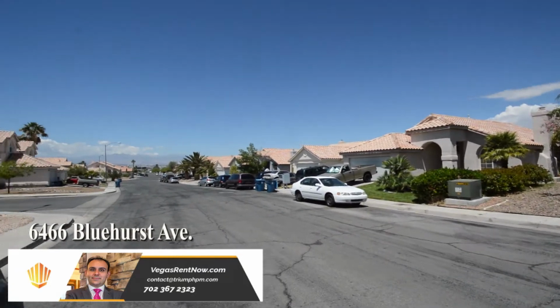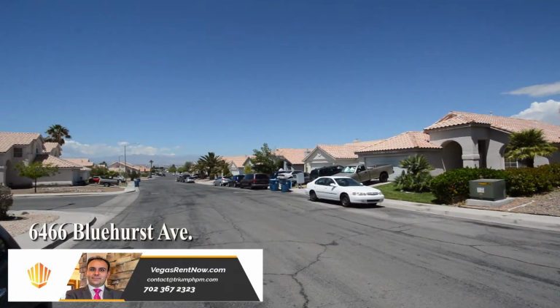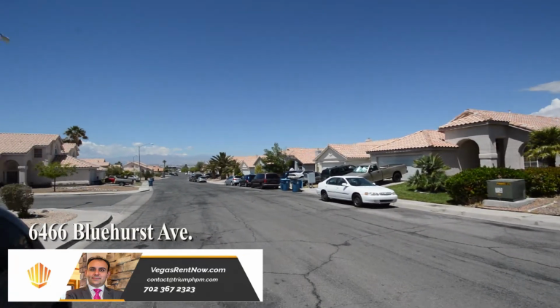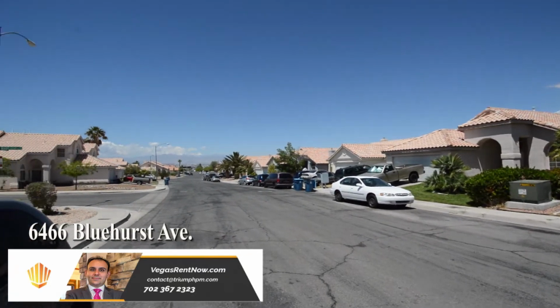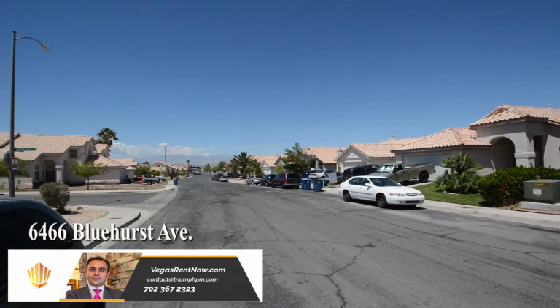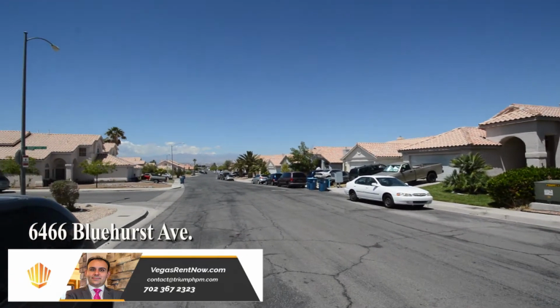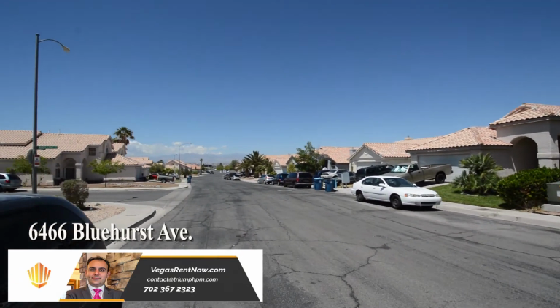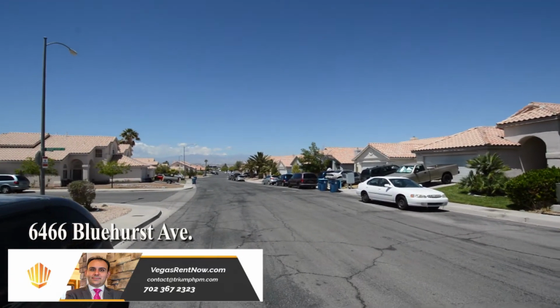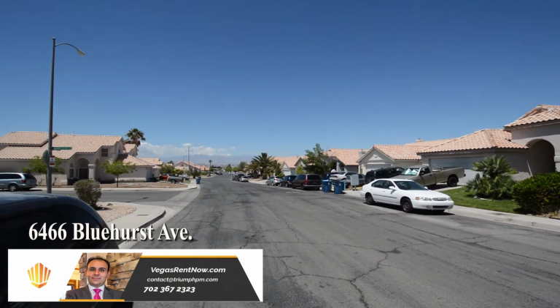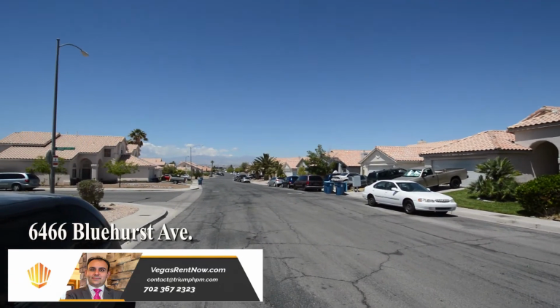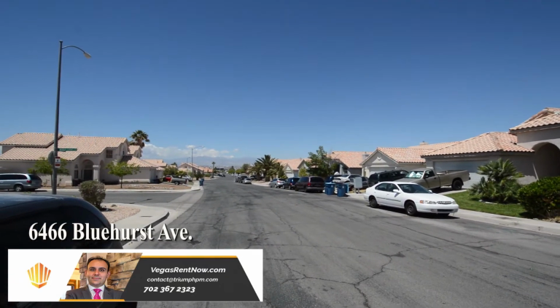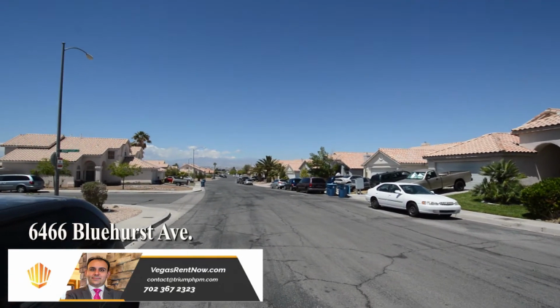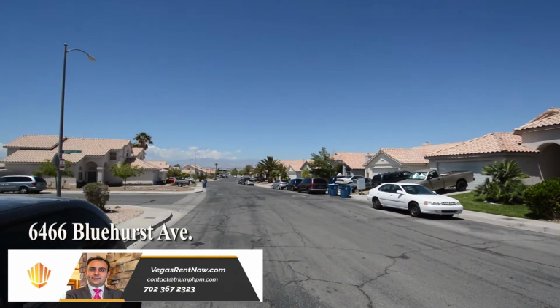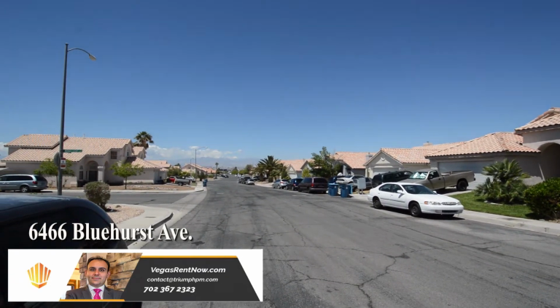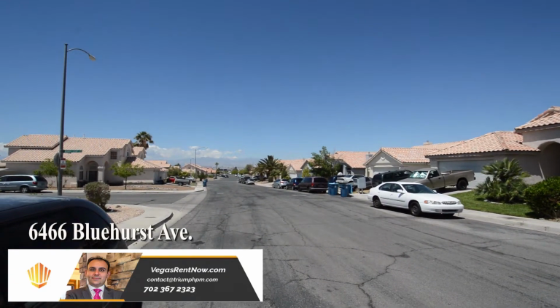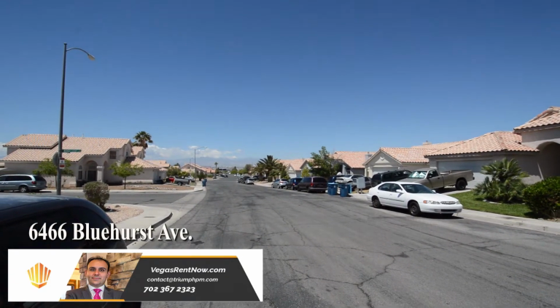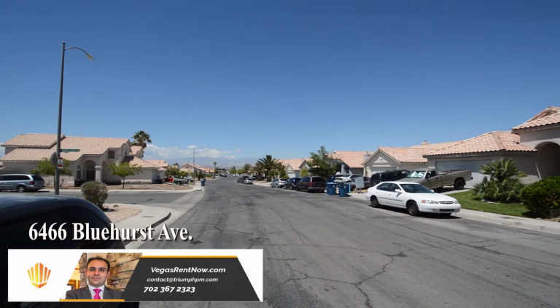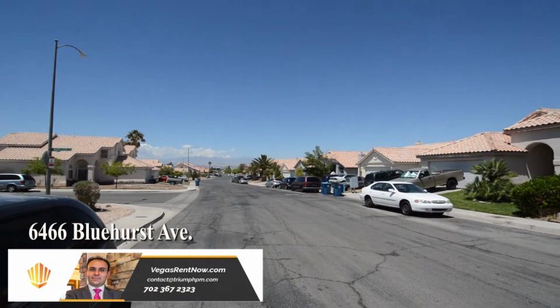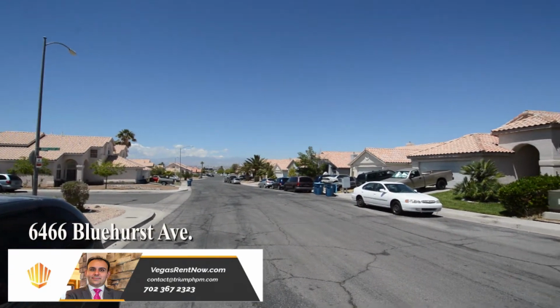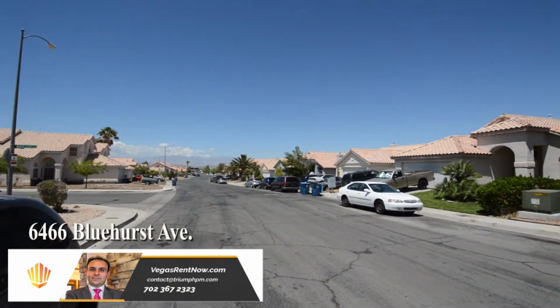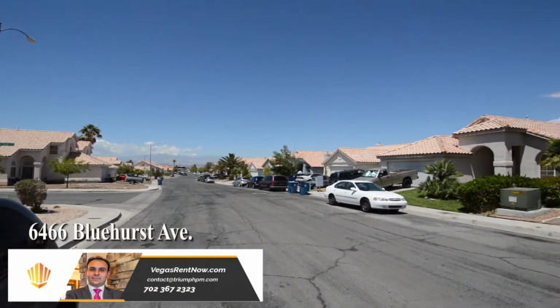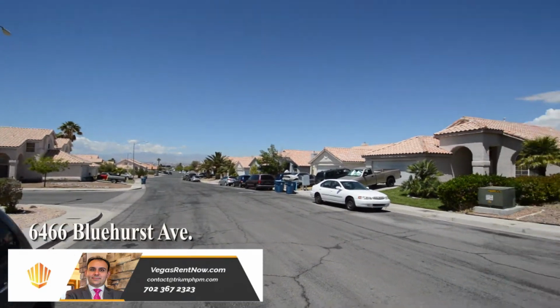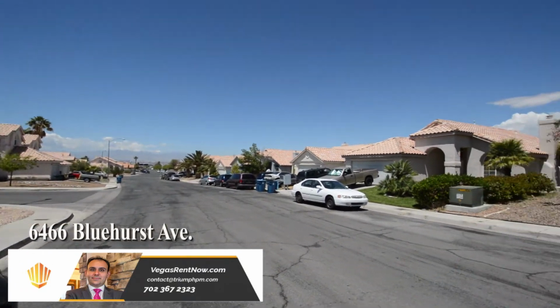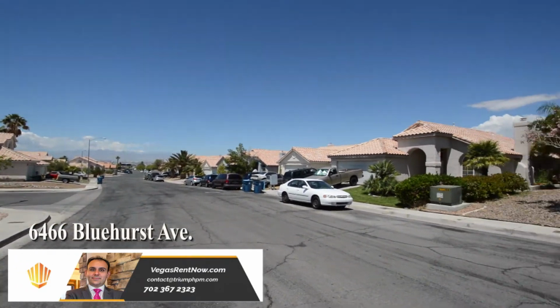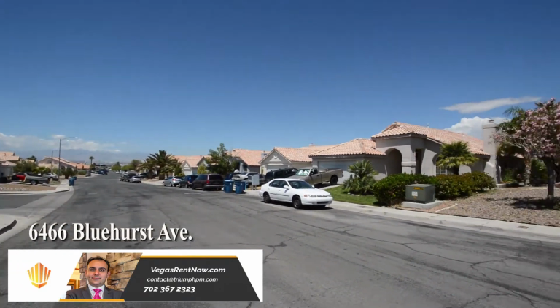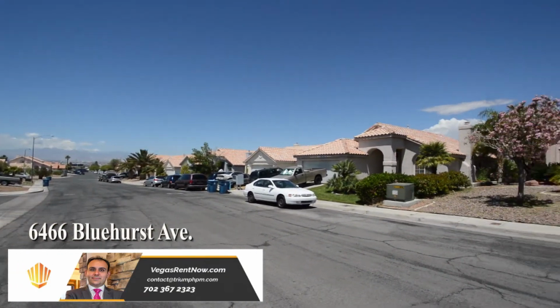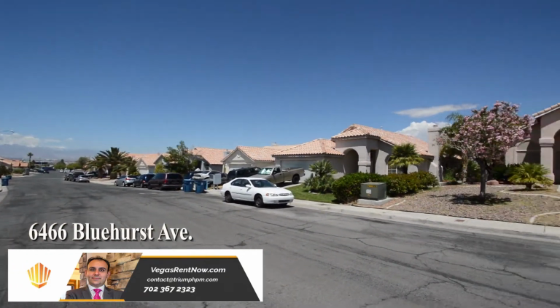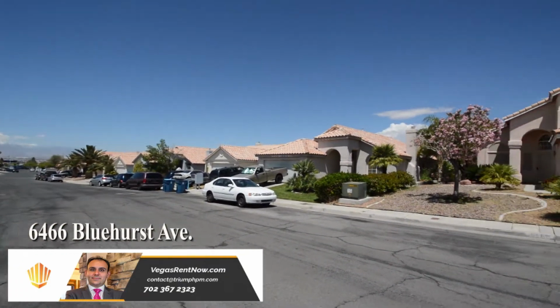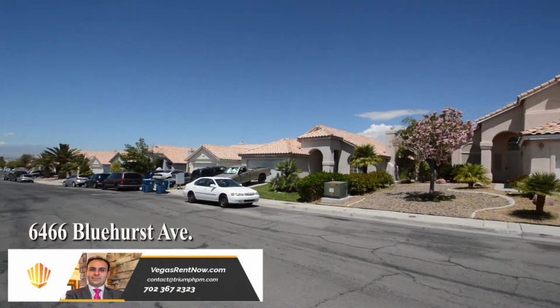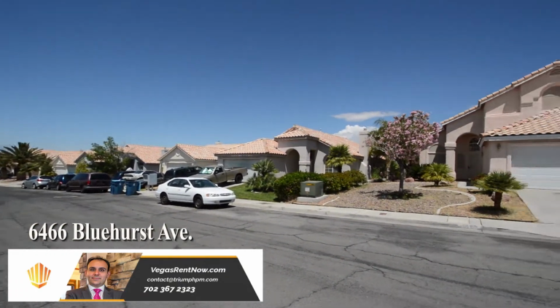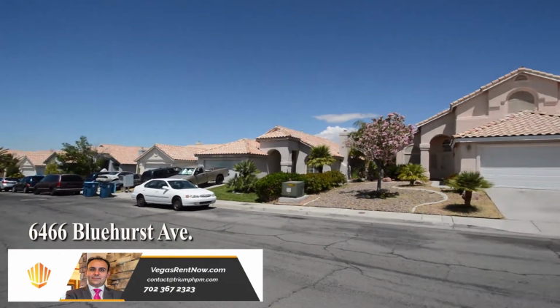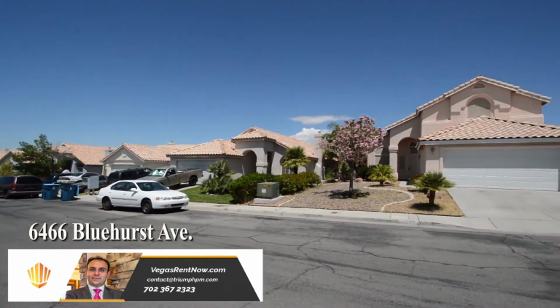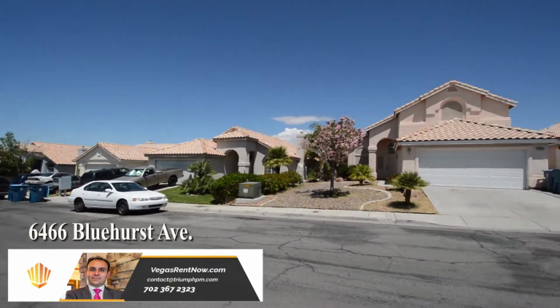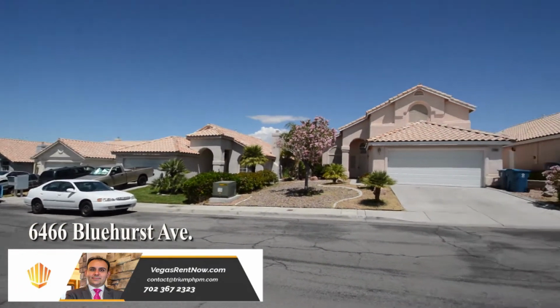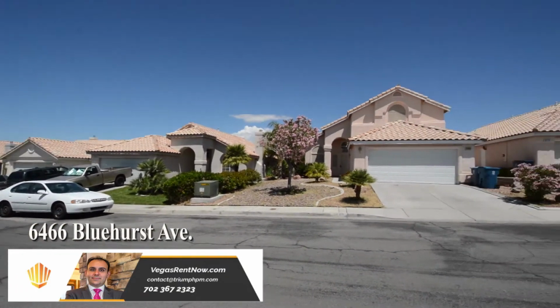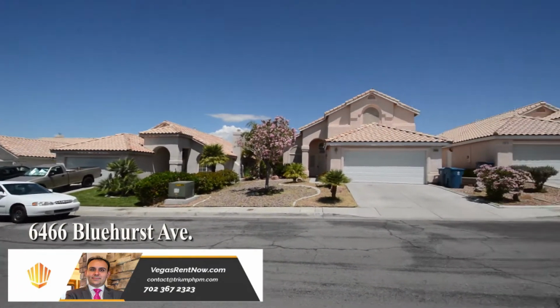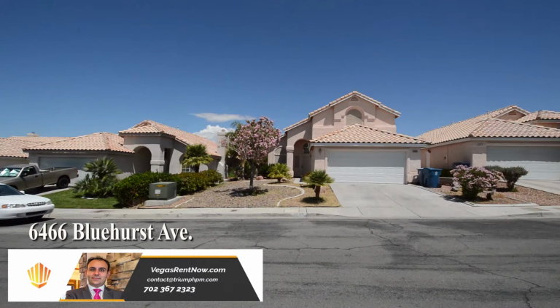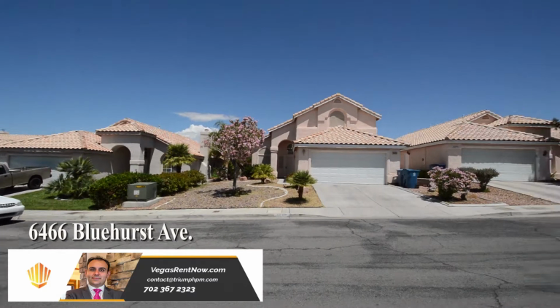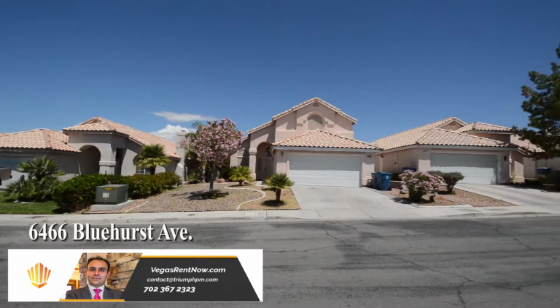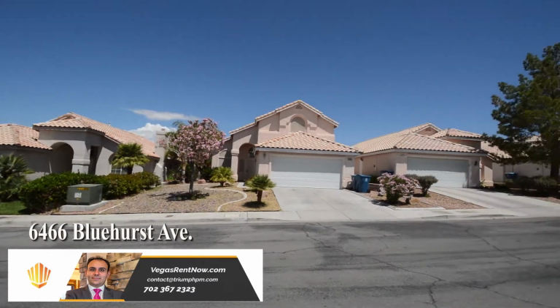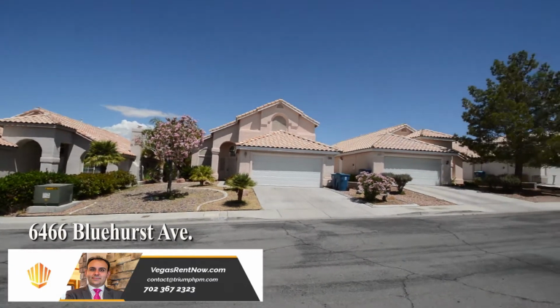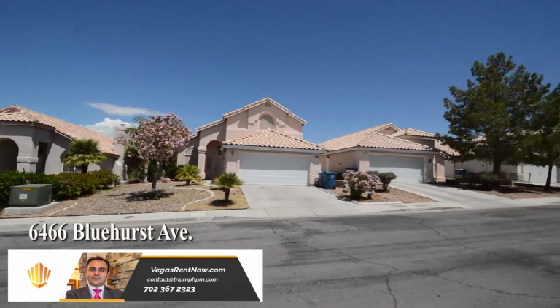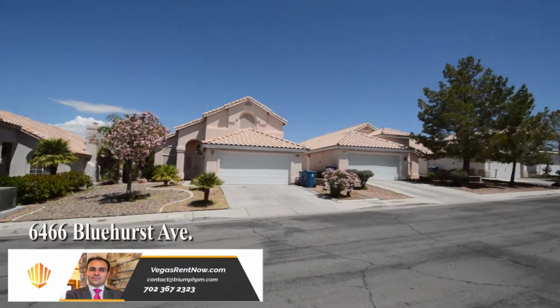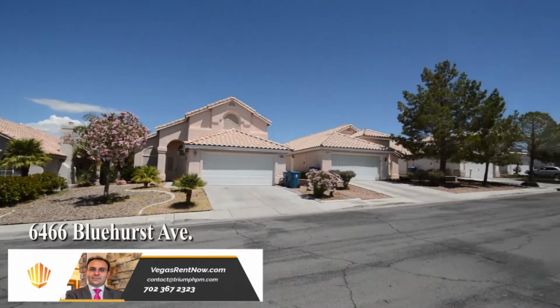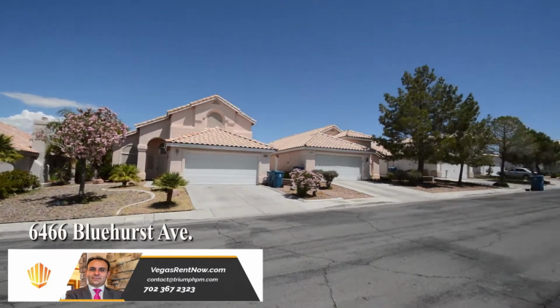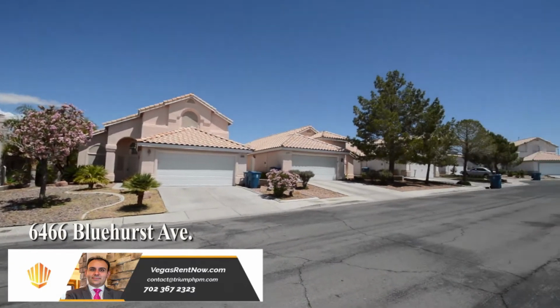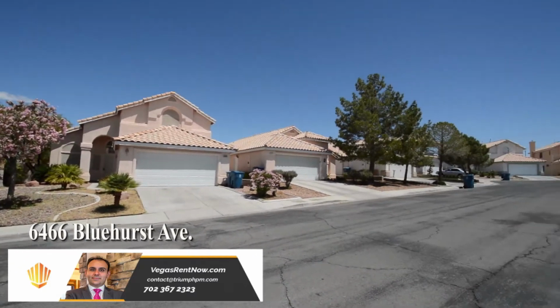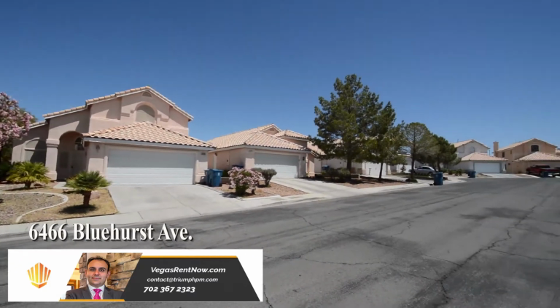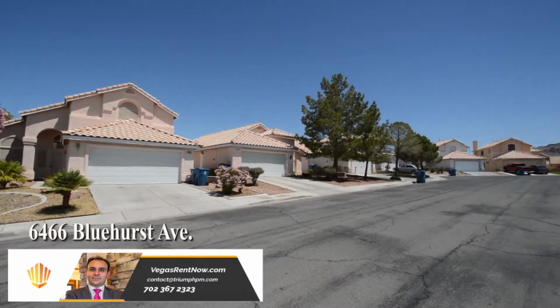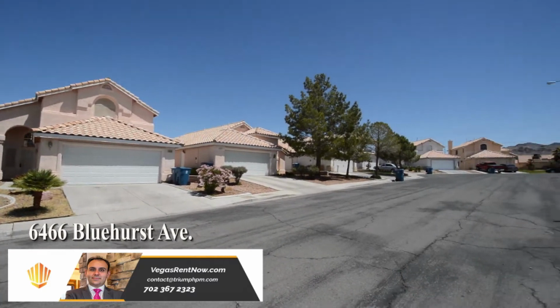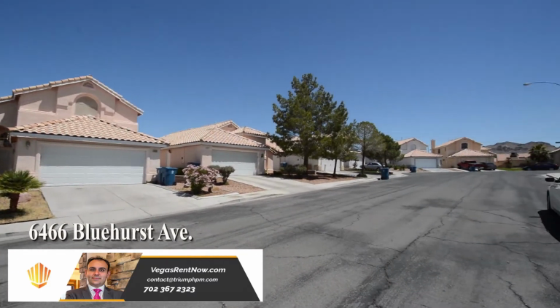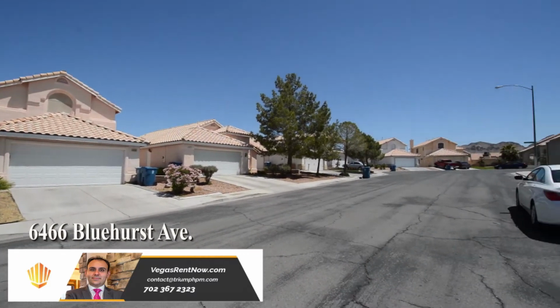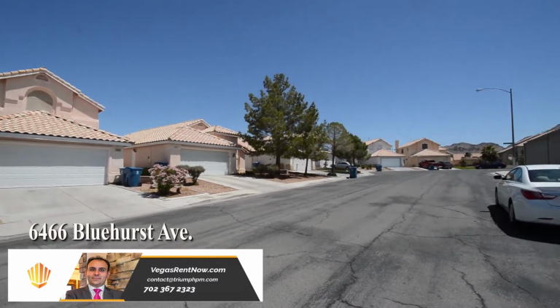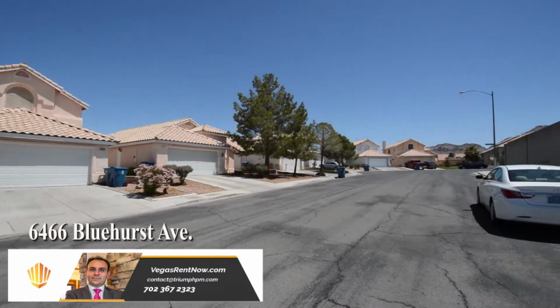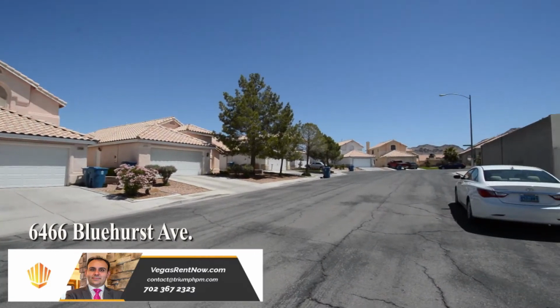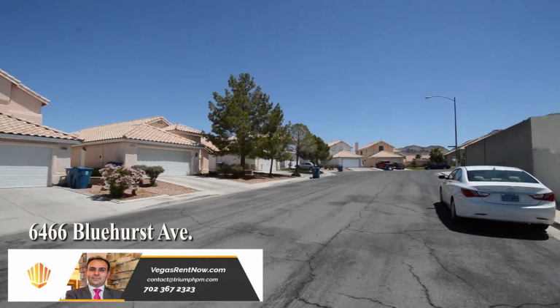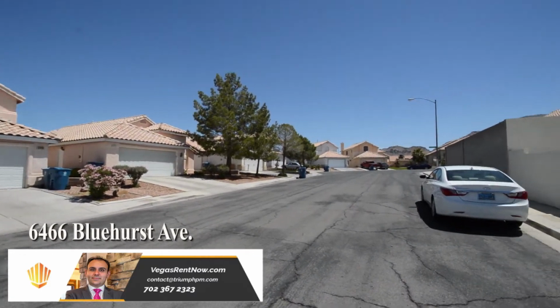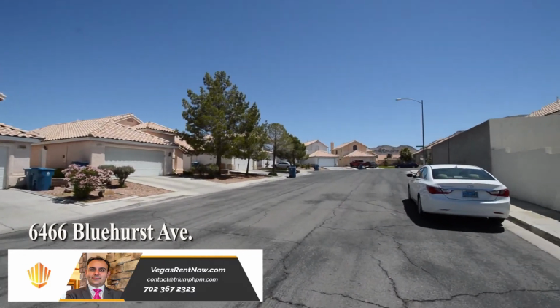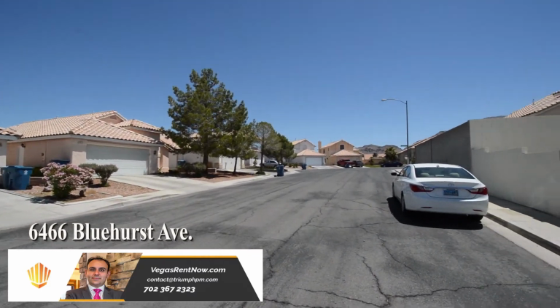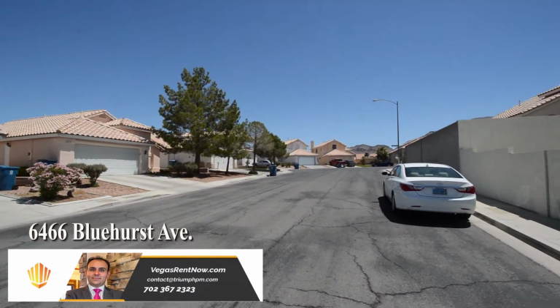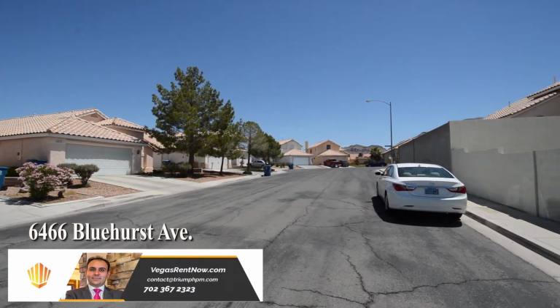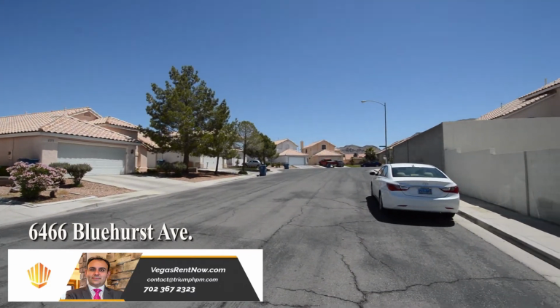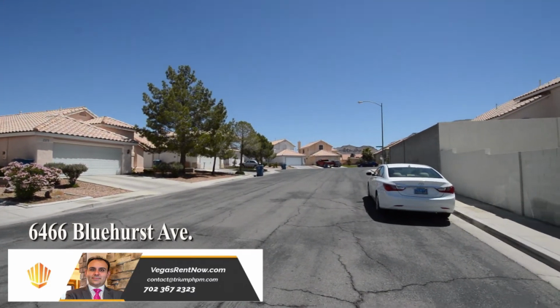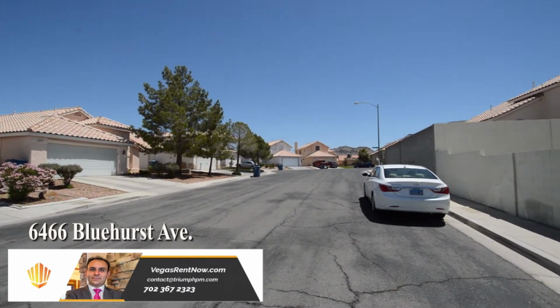The home features a formal living and dining room, family room and open kitchen, four bedrooms, three bathrooms and an attached two-car garage.